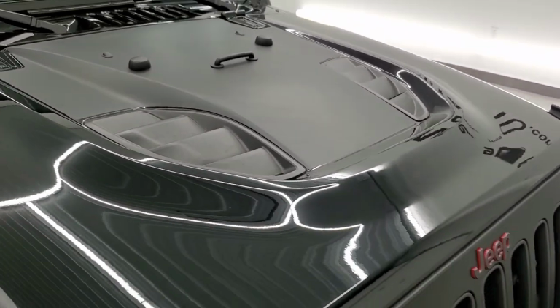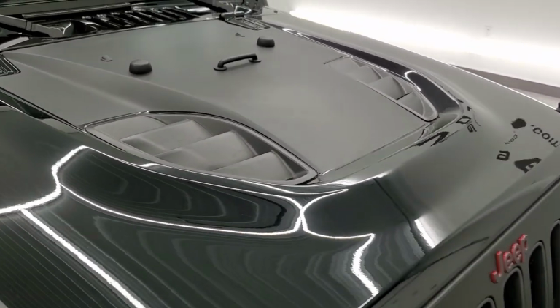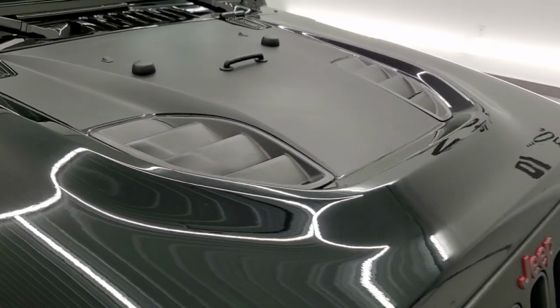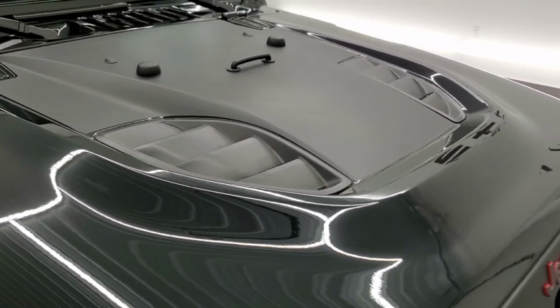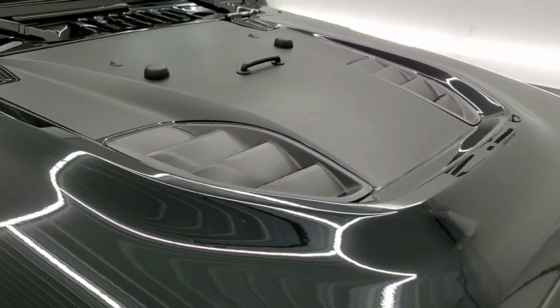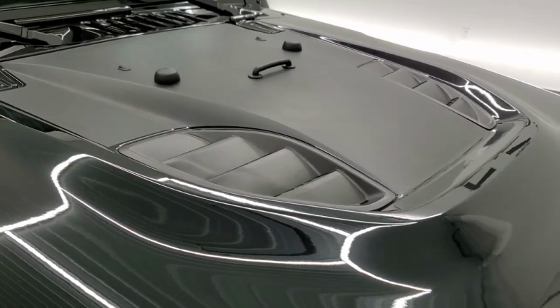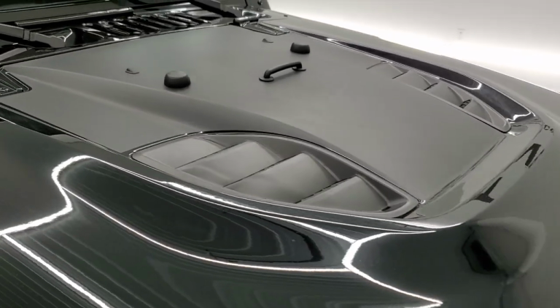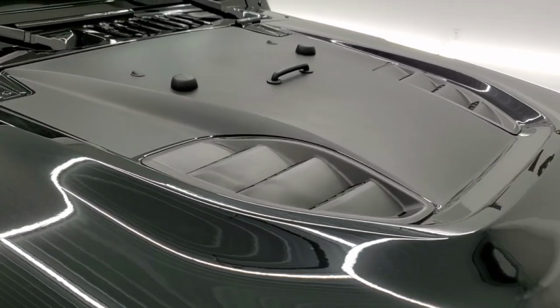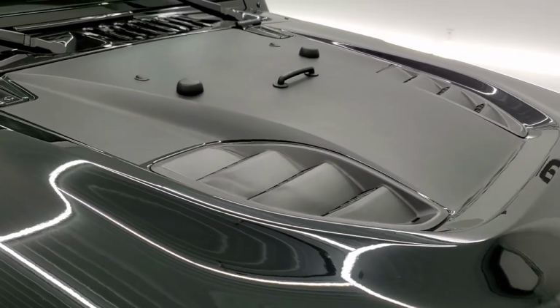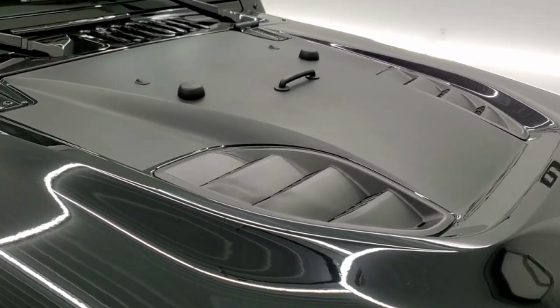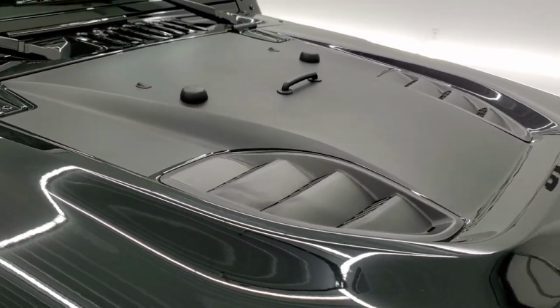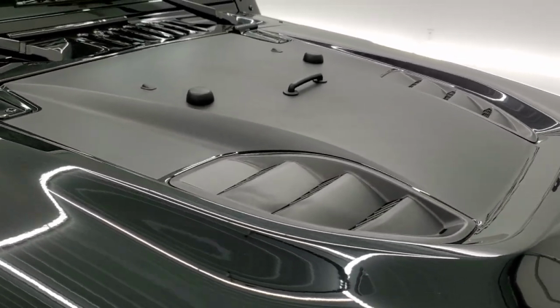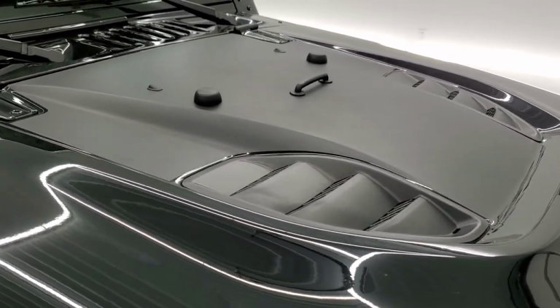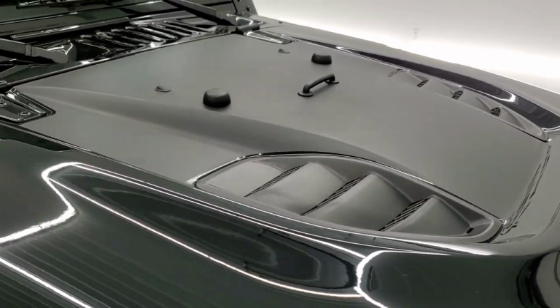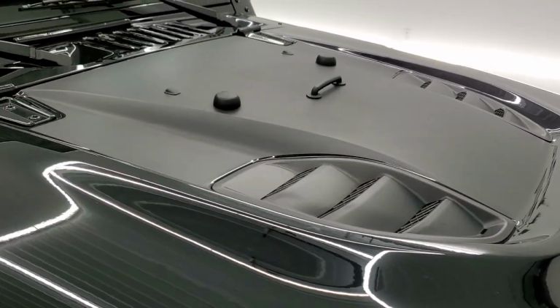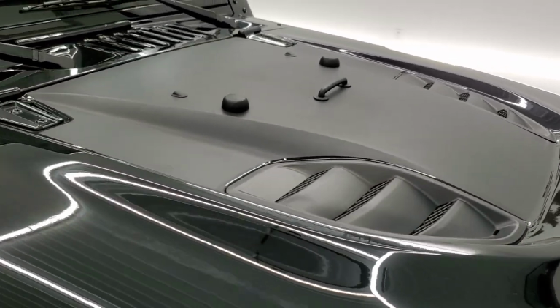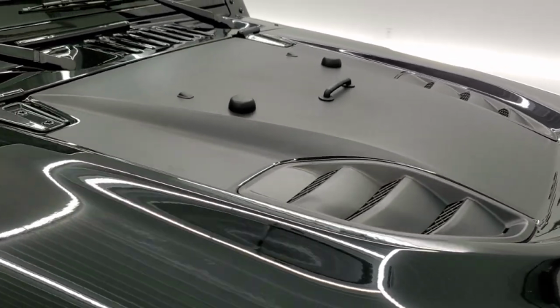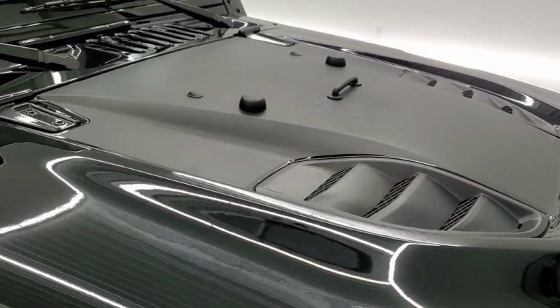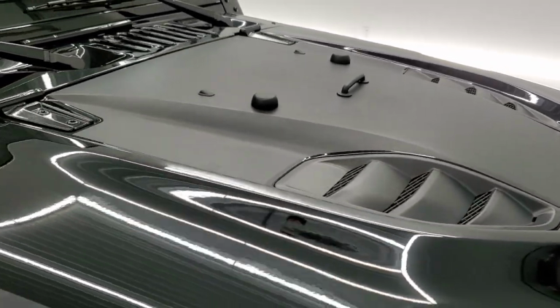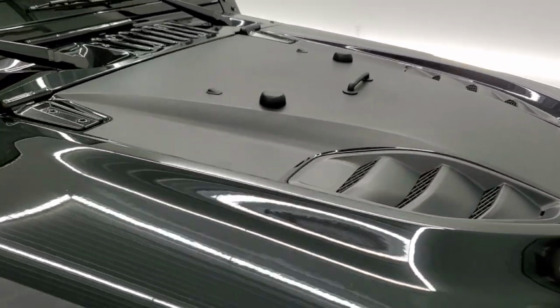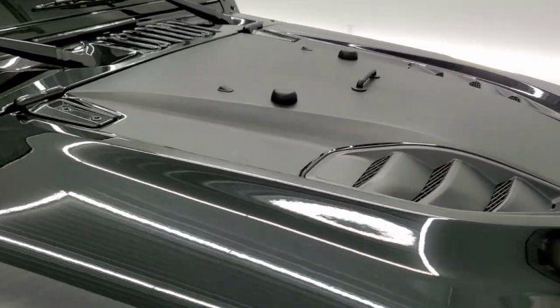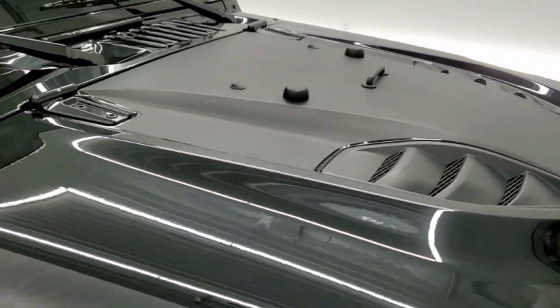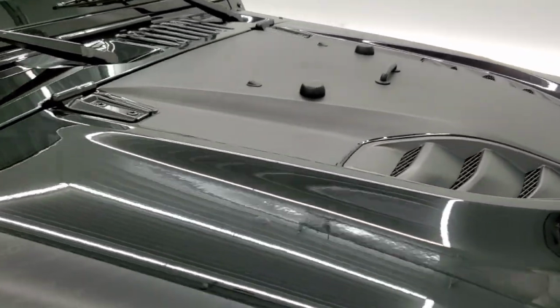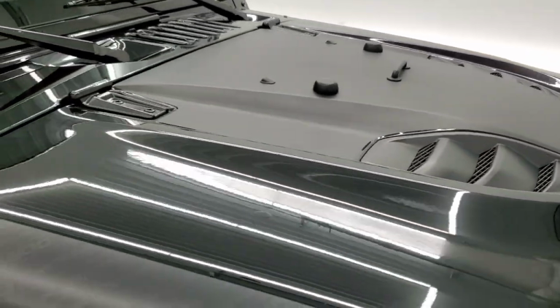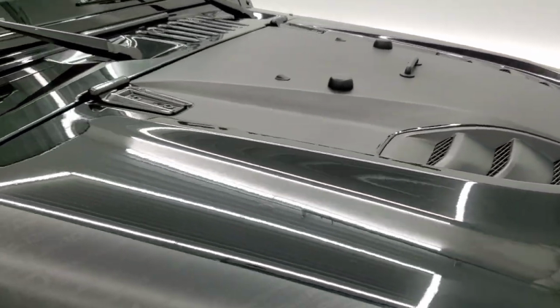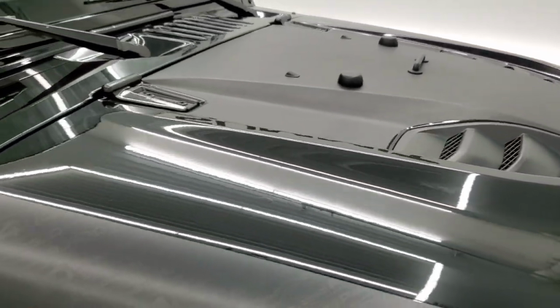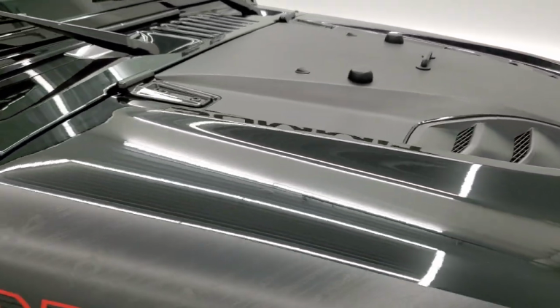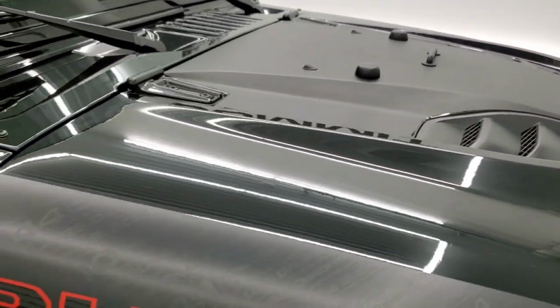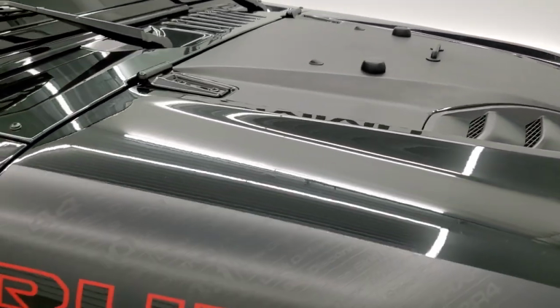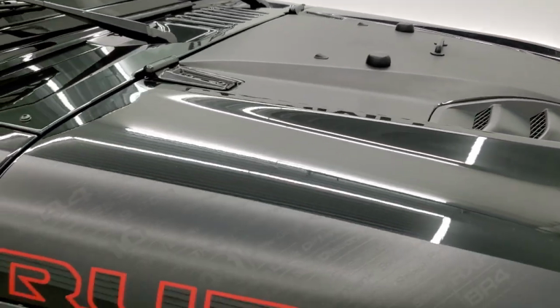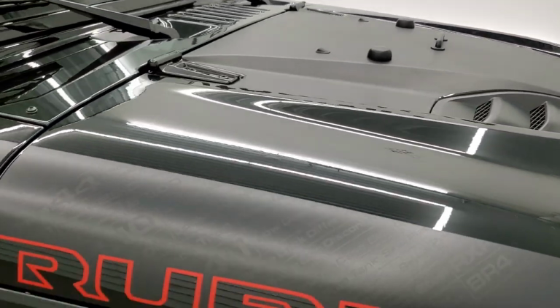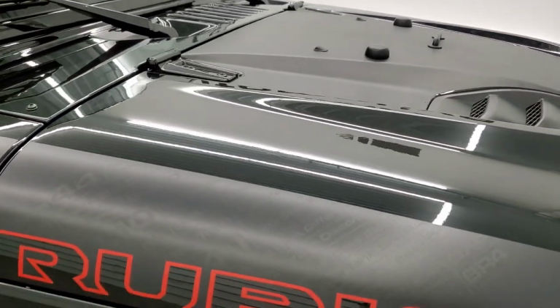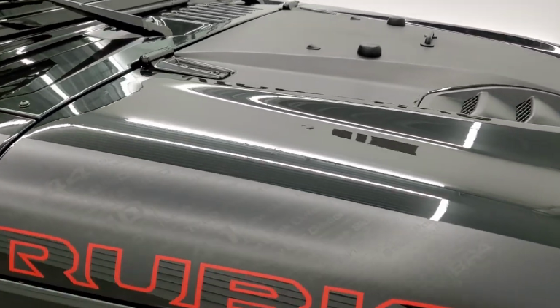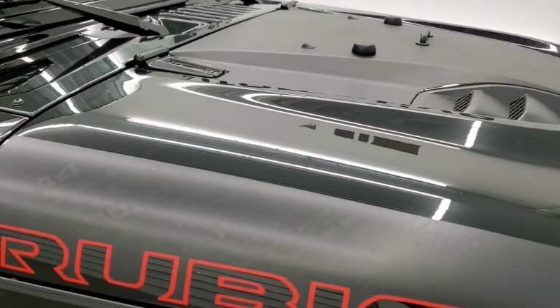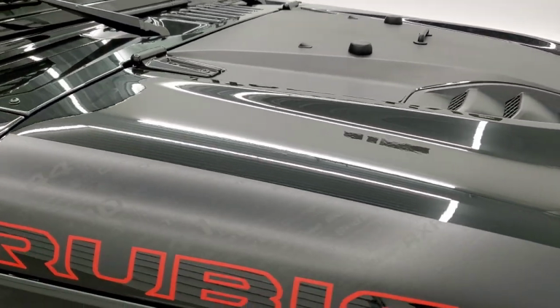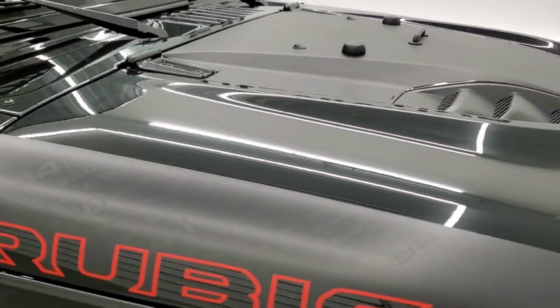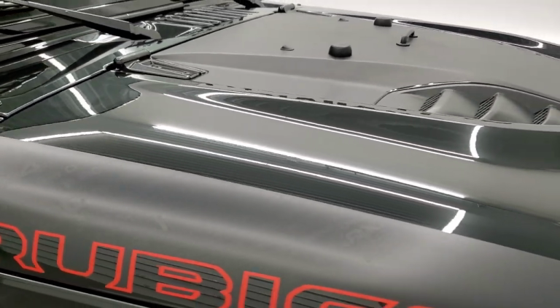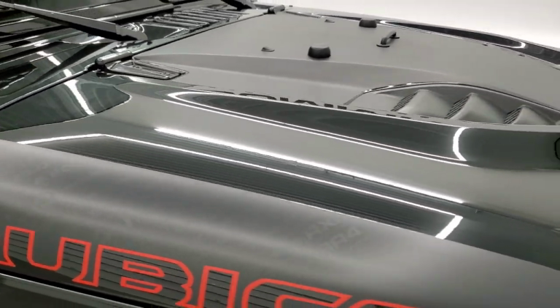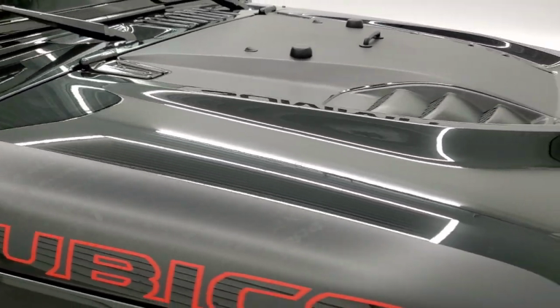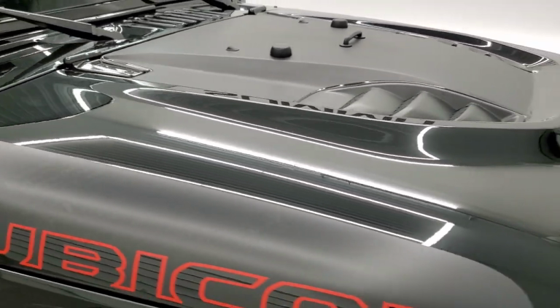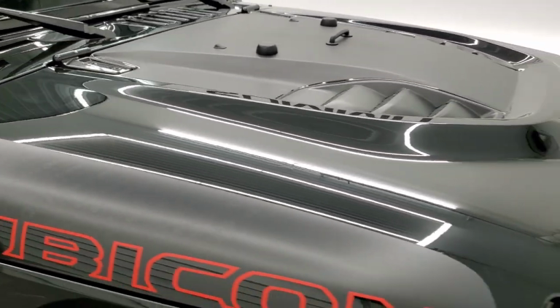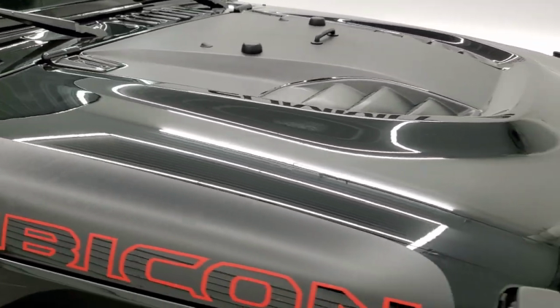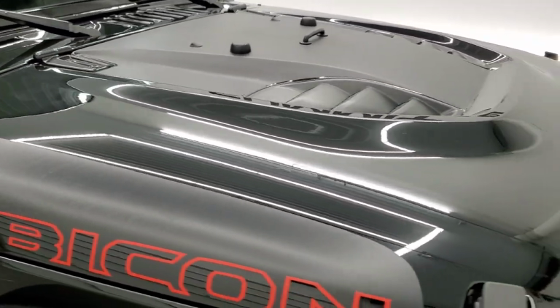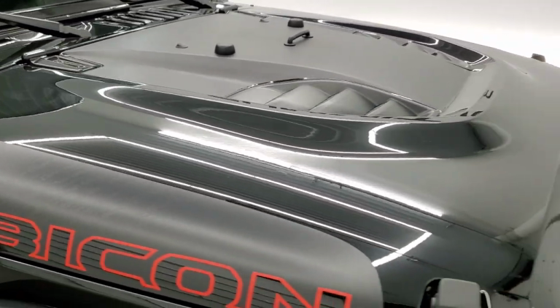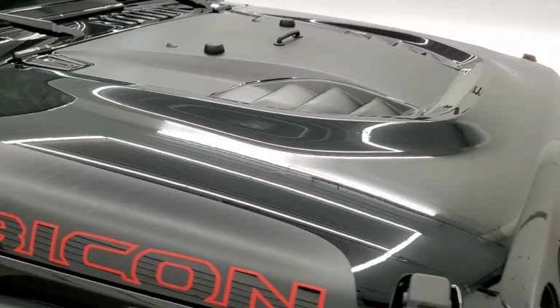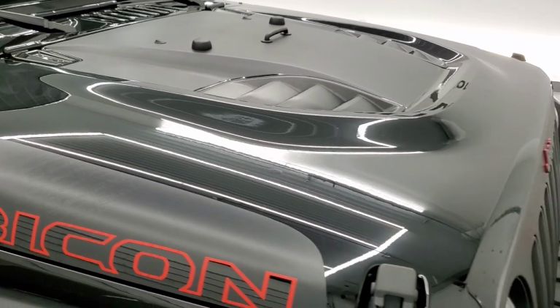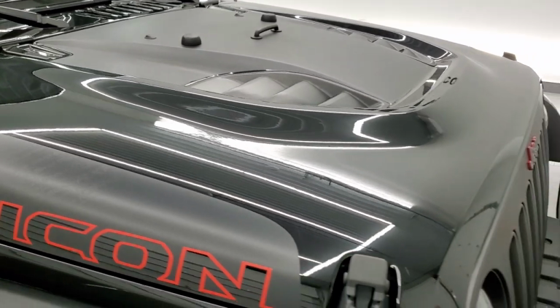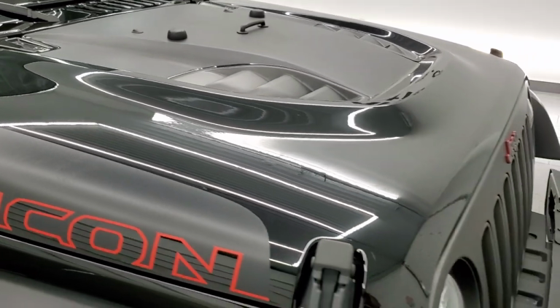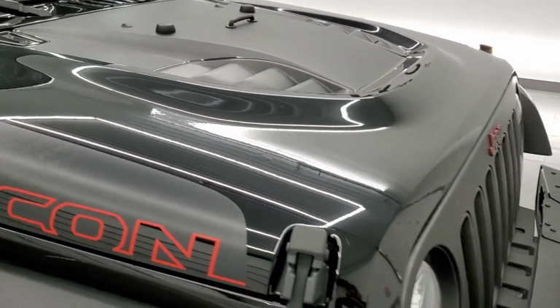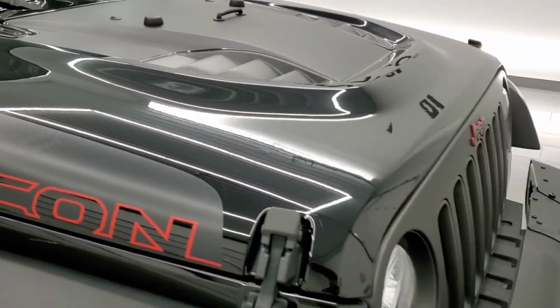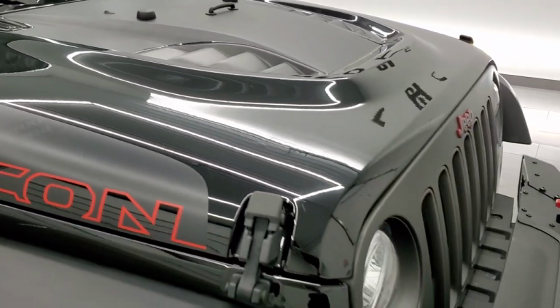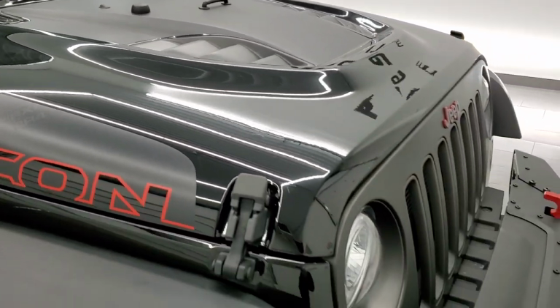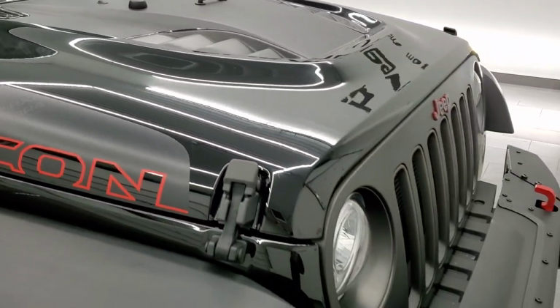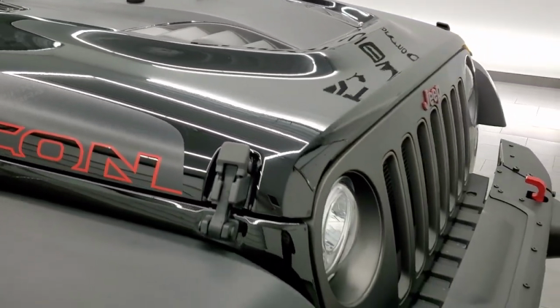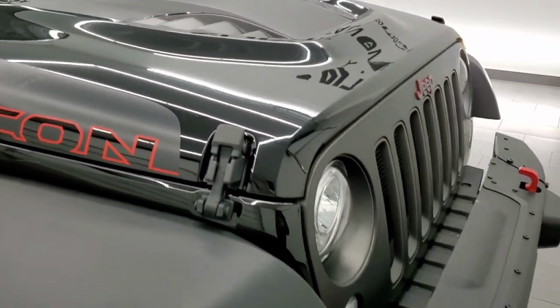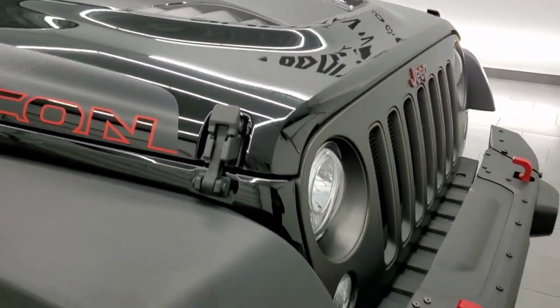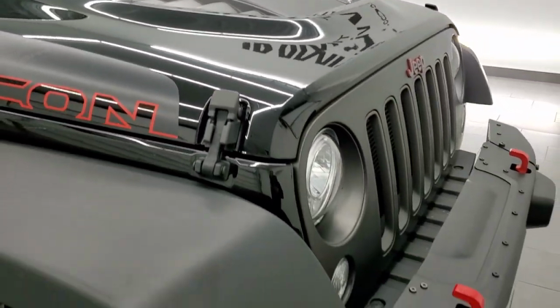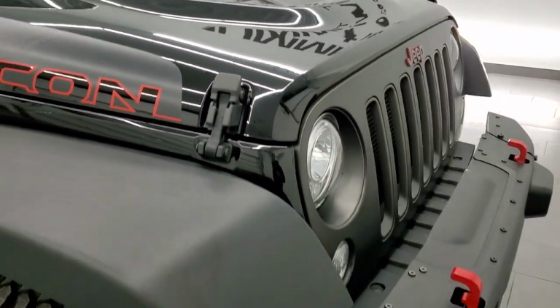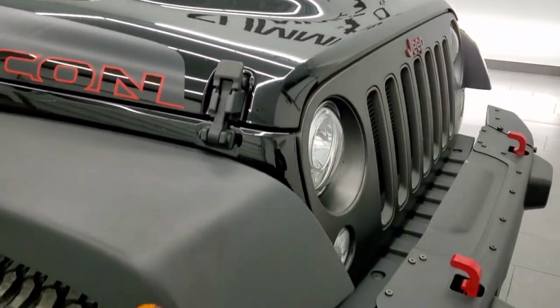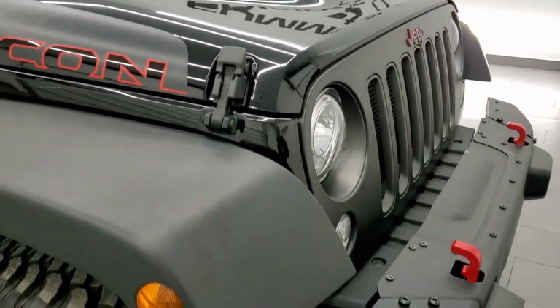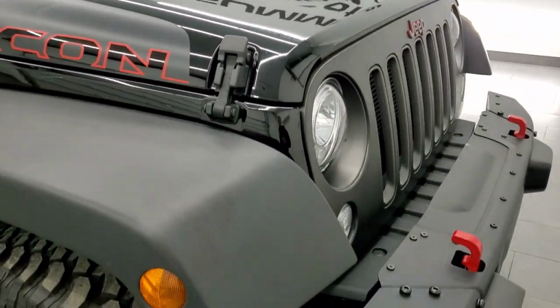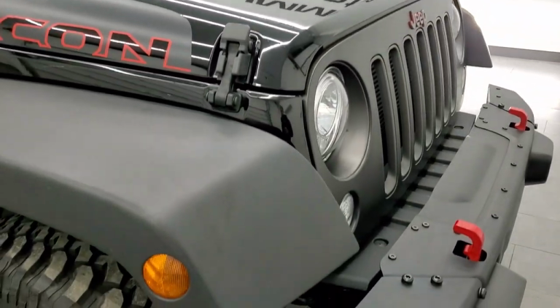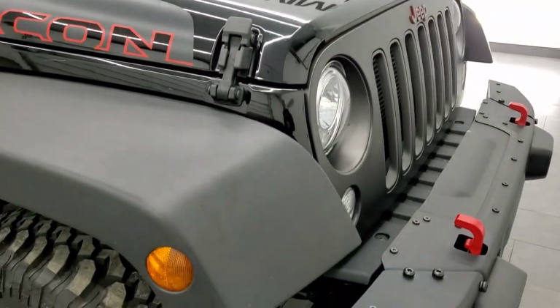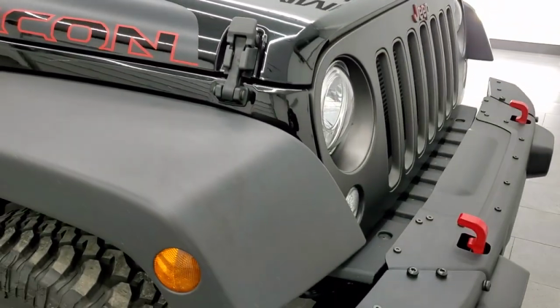That sticker on the hood is for anti-glare. It's just a decal, so if you didn't like it you can always take it off, but I think it looks good.